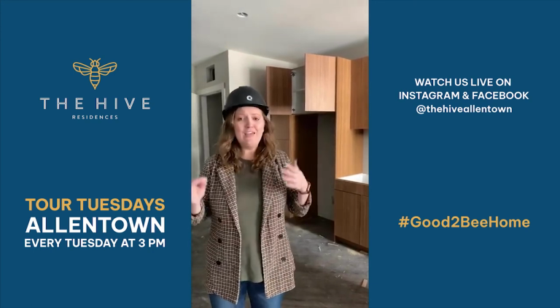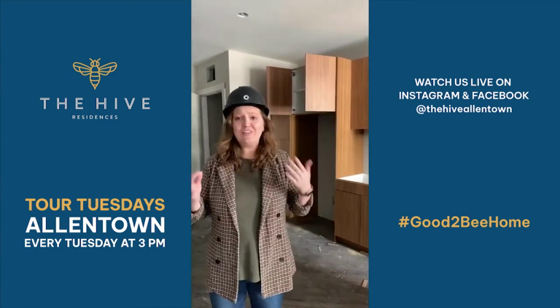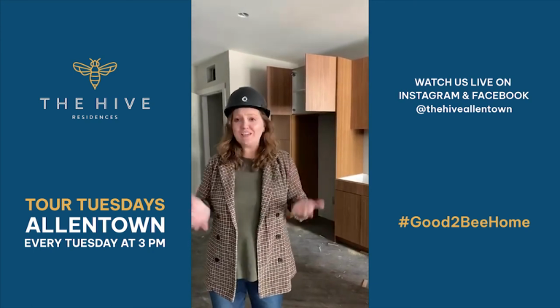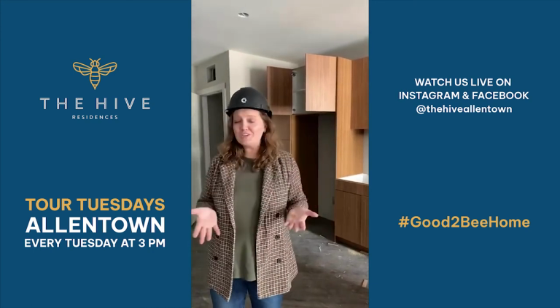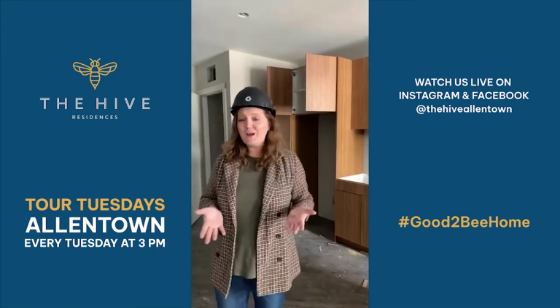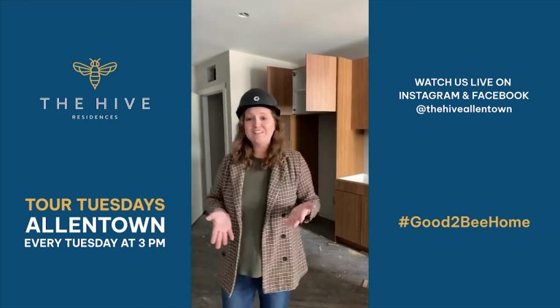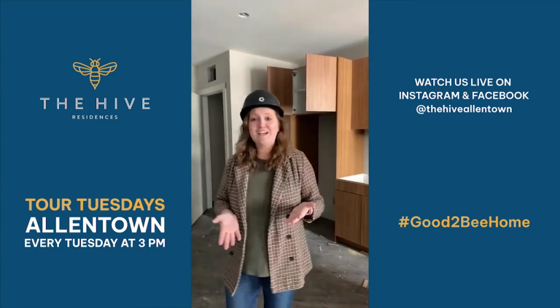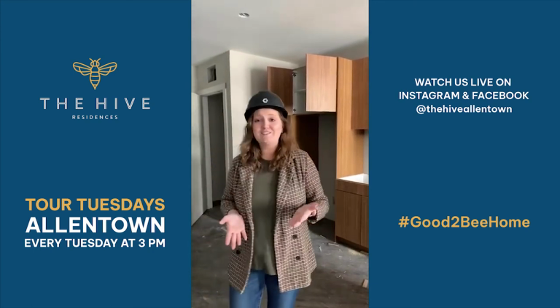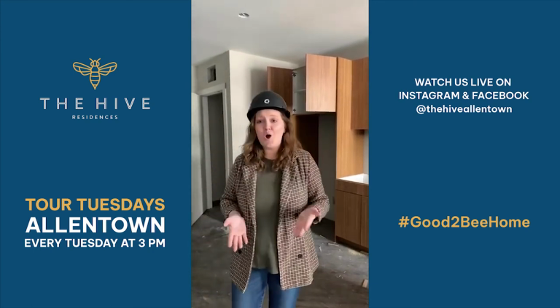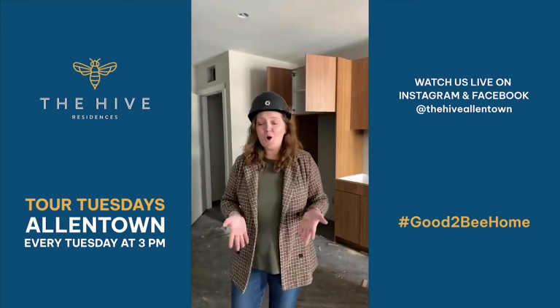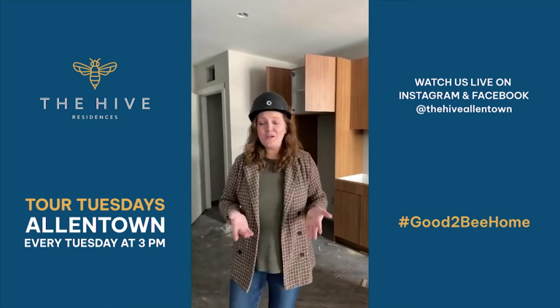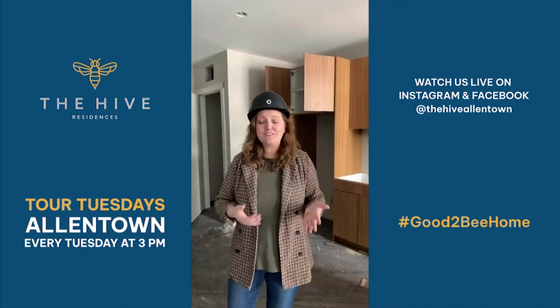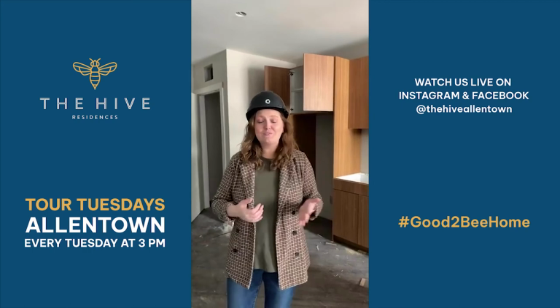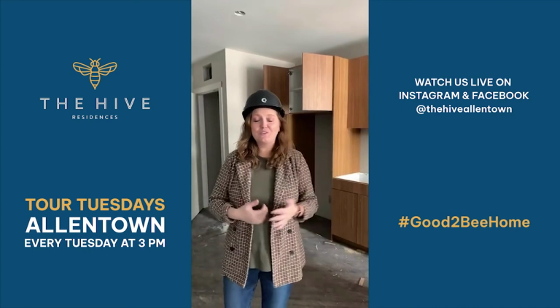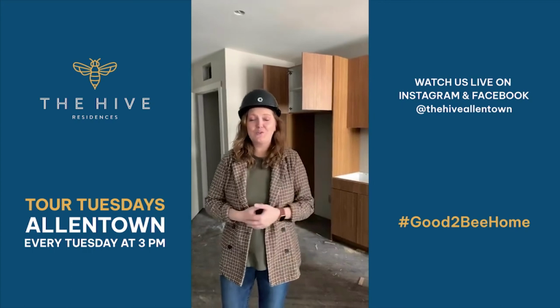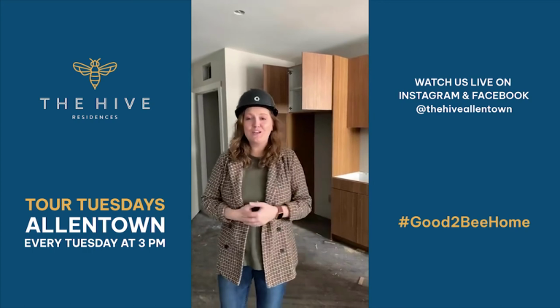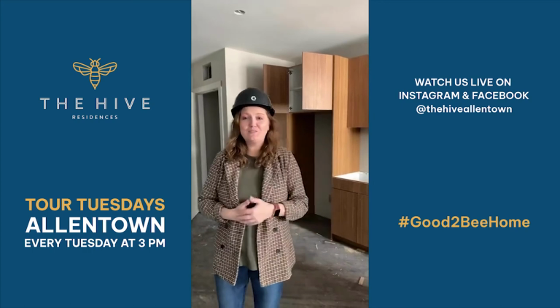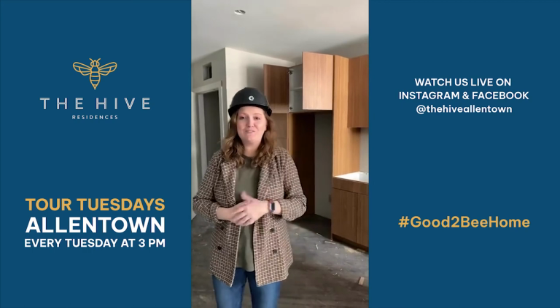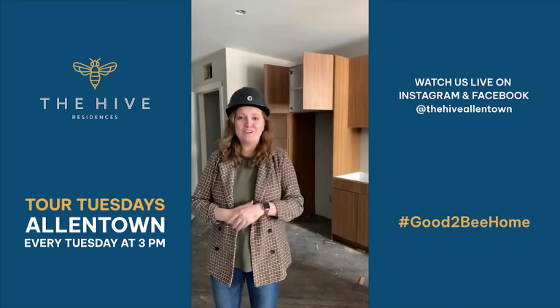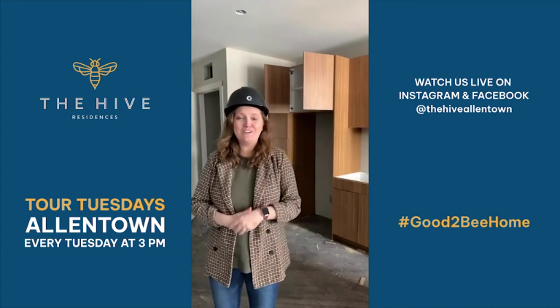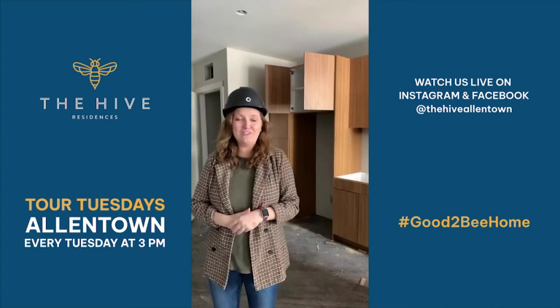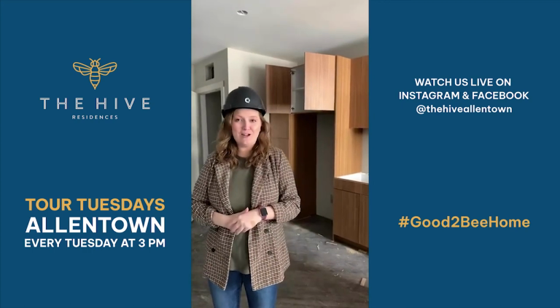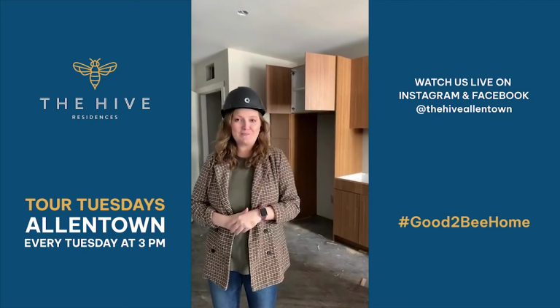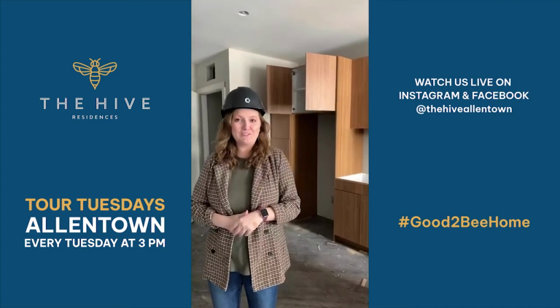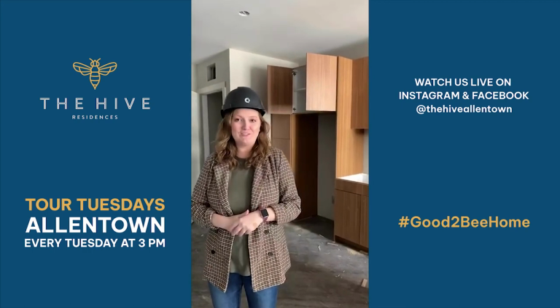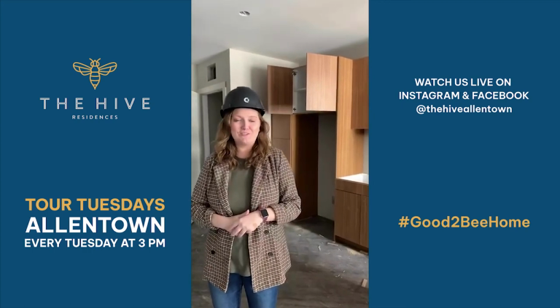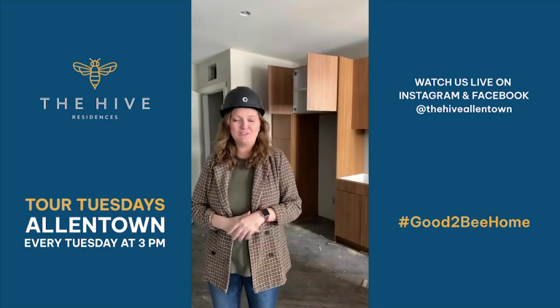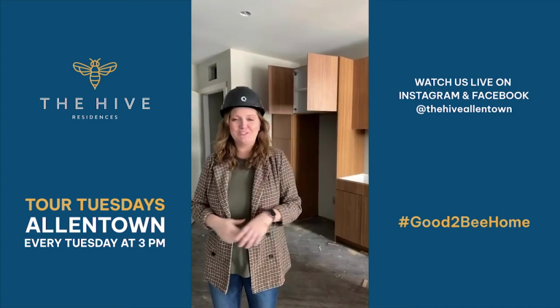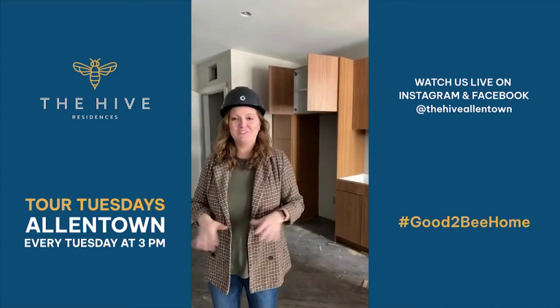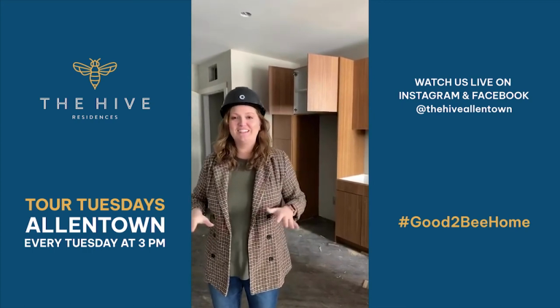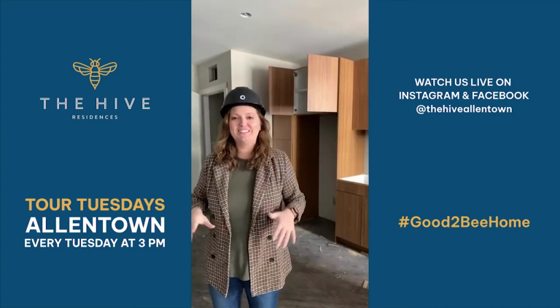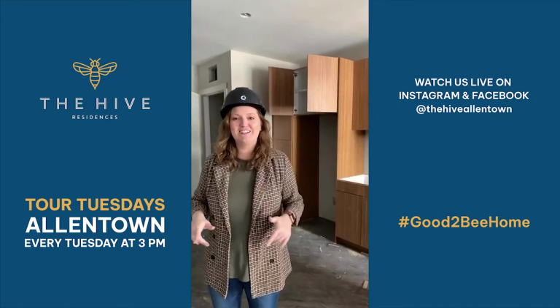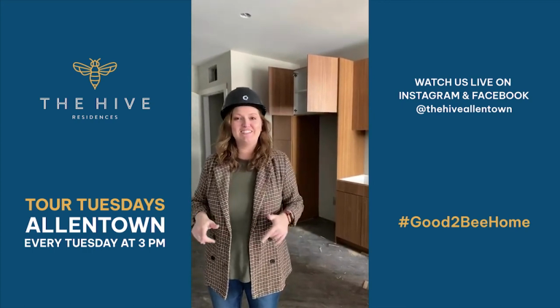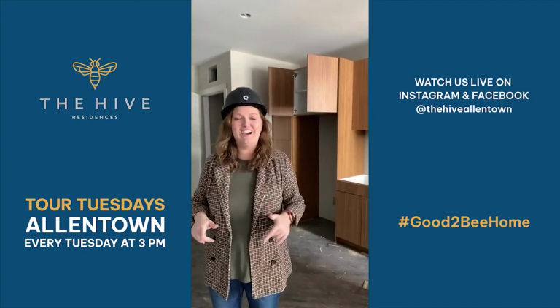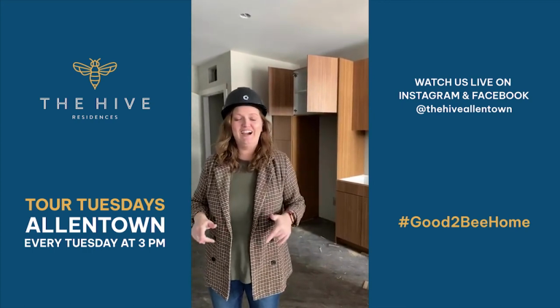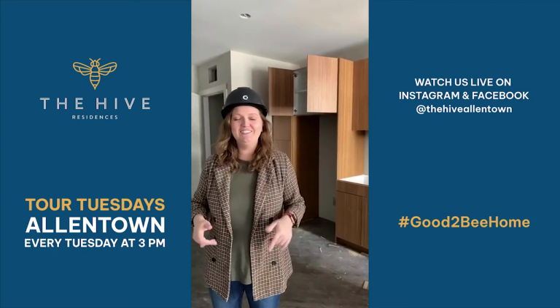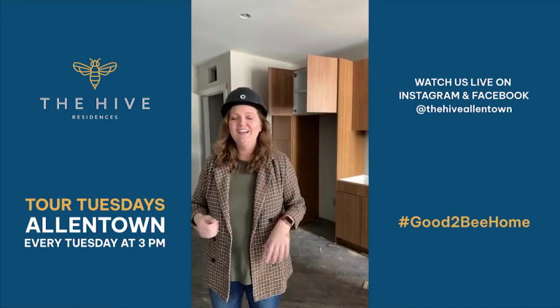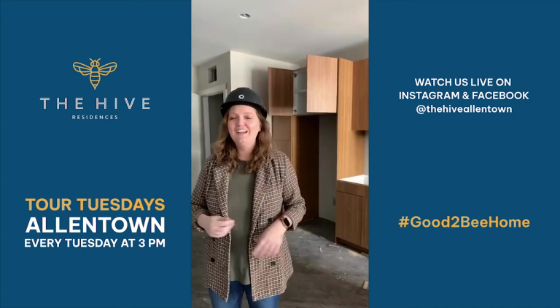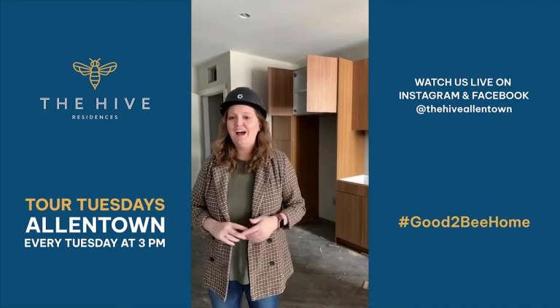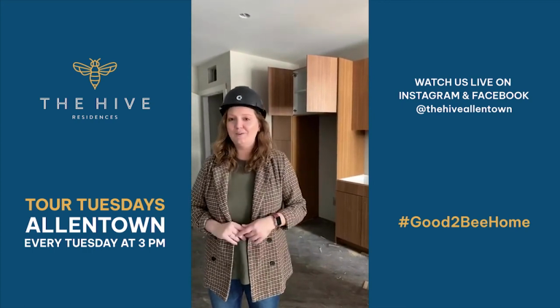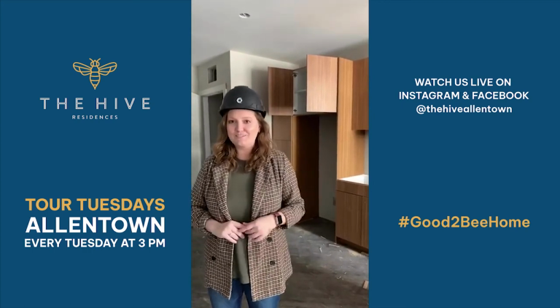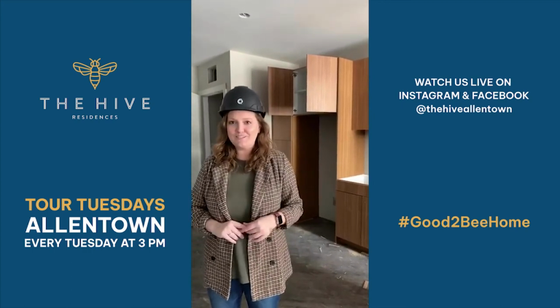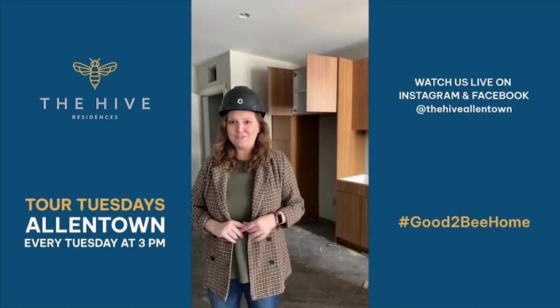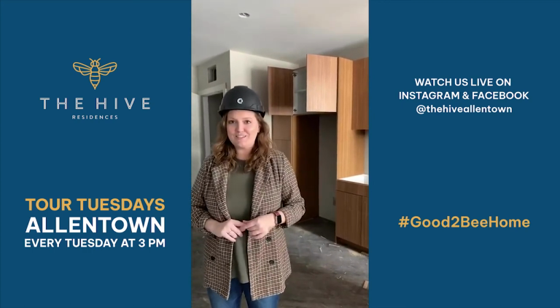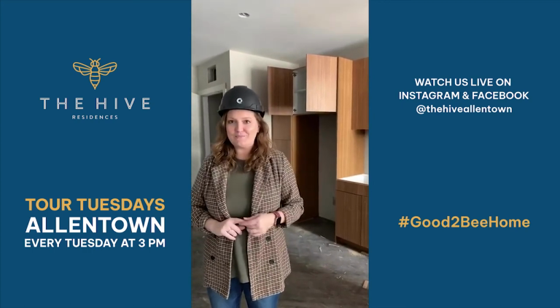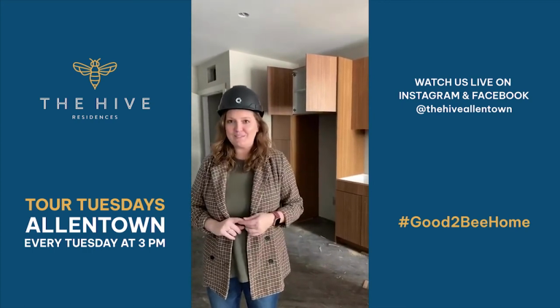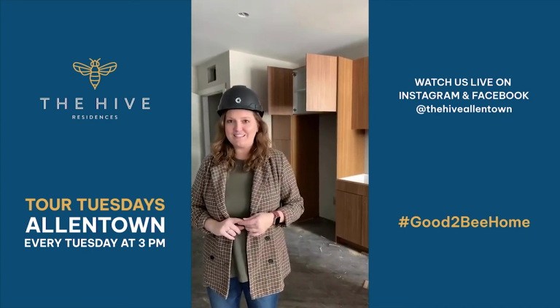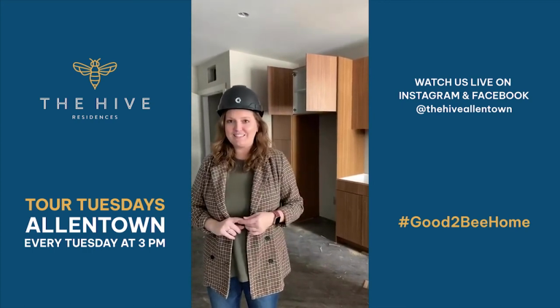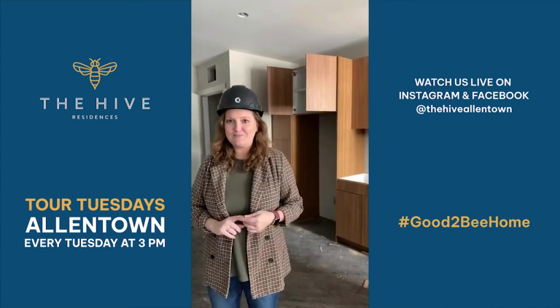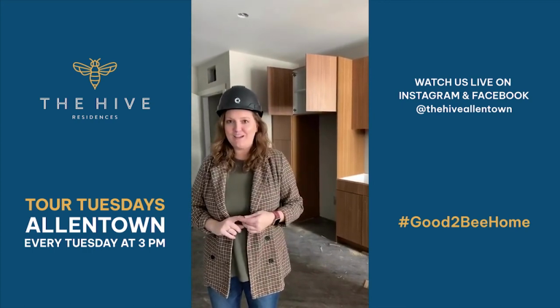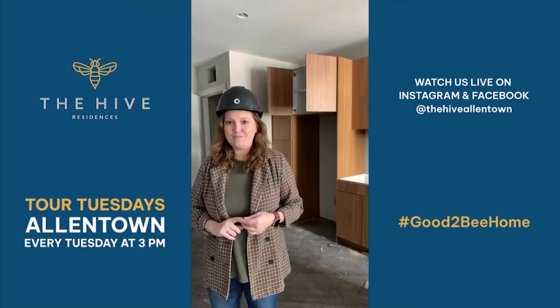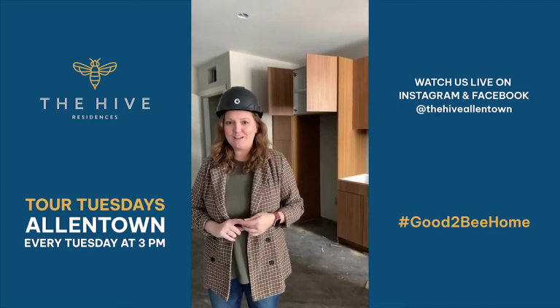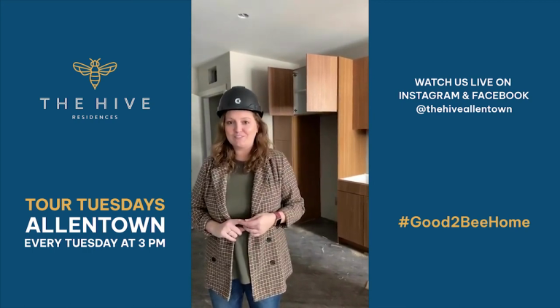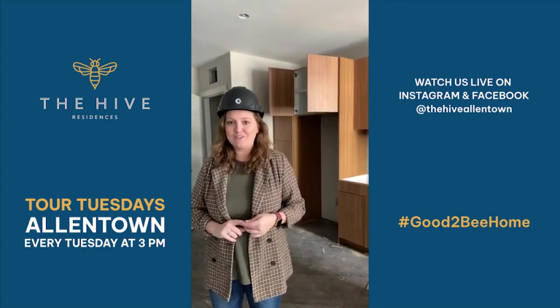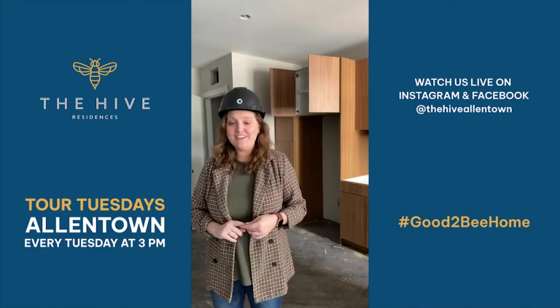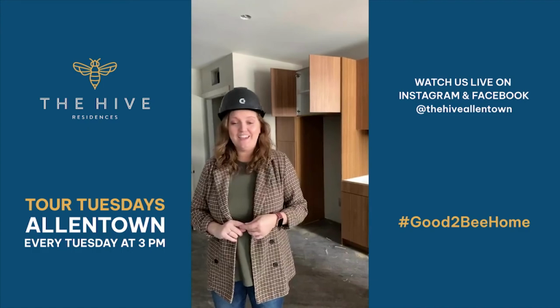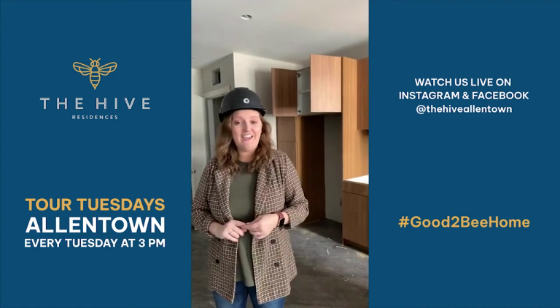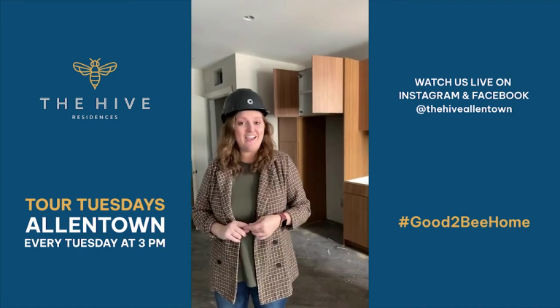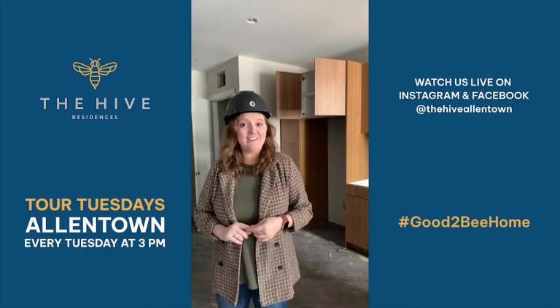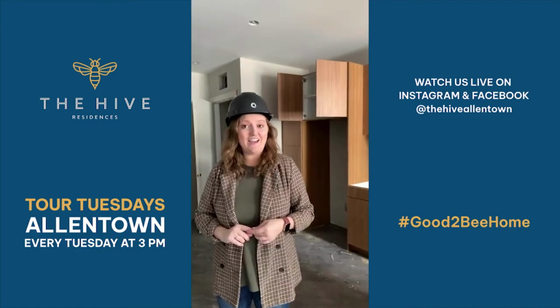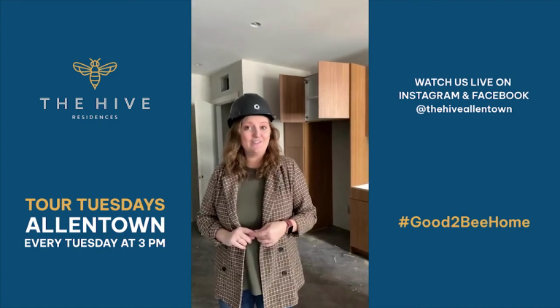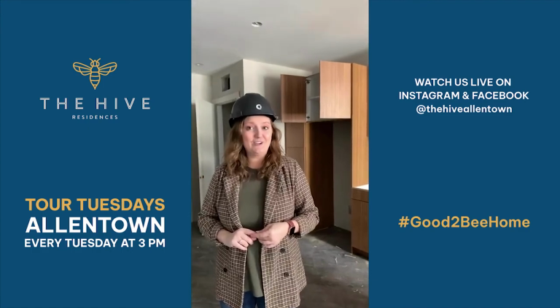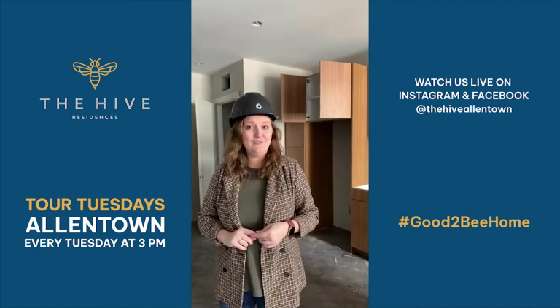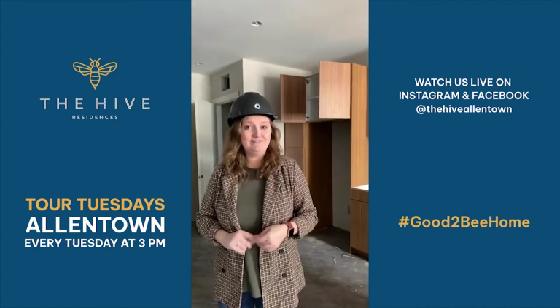Thank you guys, as always, for joining me for another episode of Tour Tuesdays here at The Hive. I will see you same place, same time next week. Have a good one.